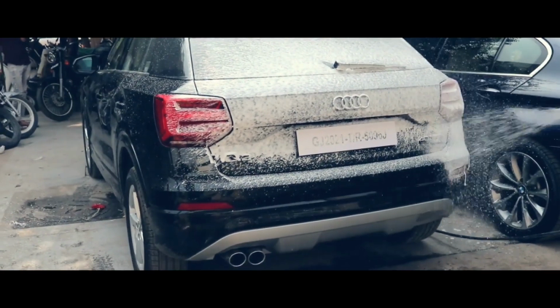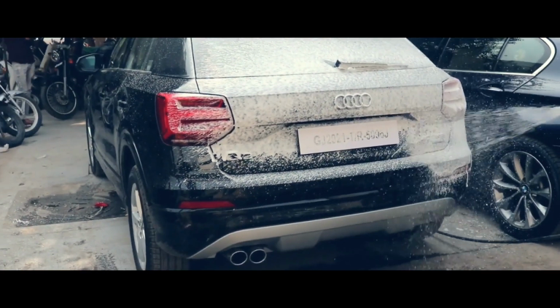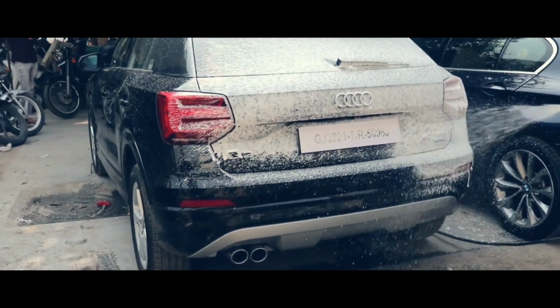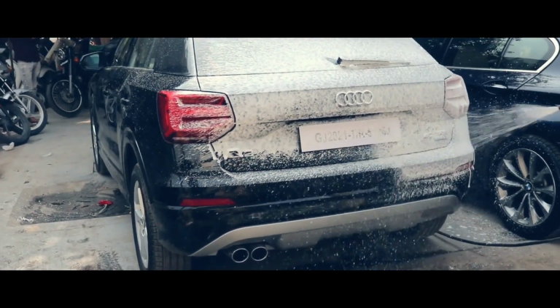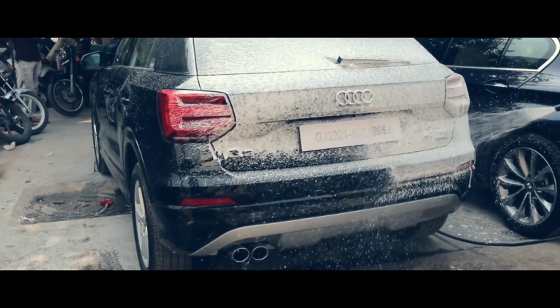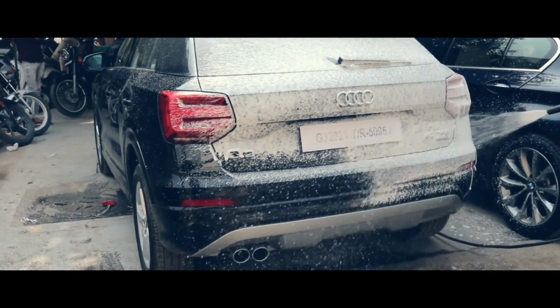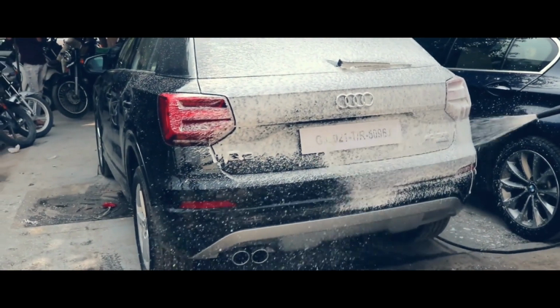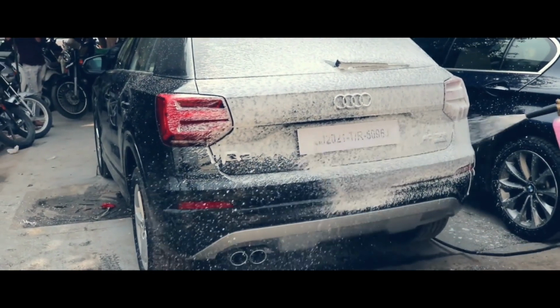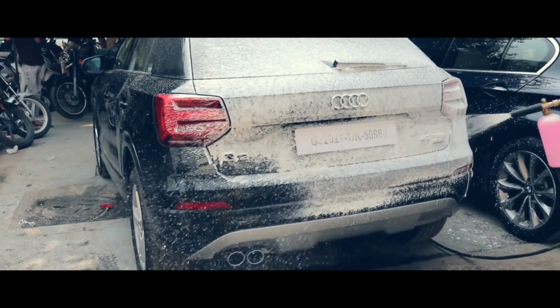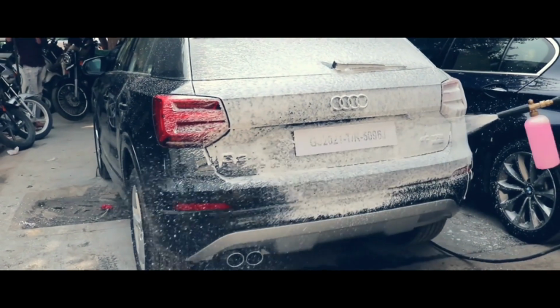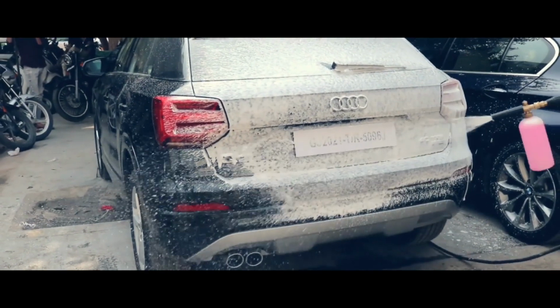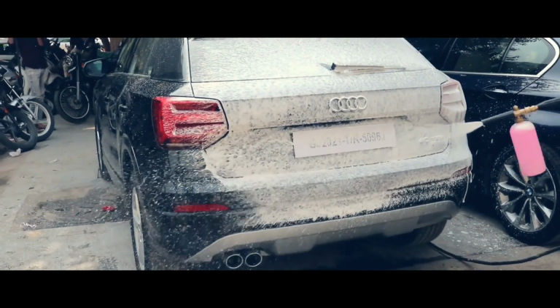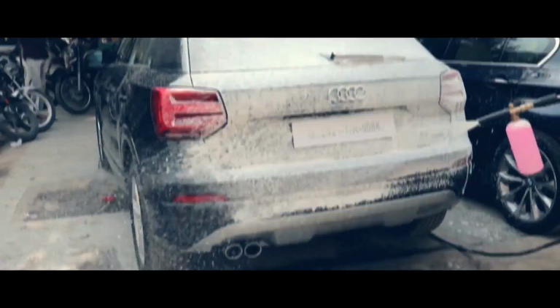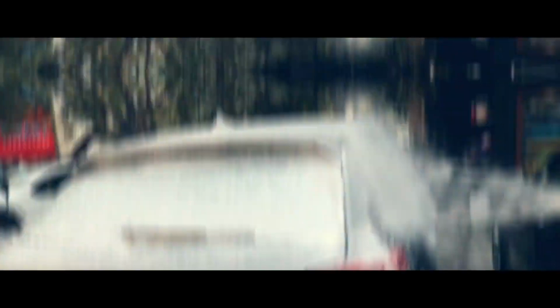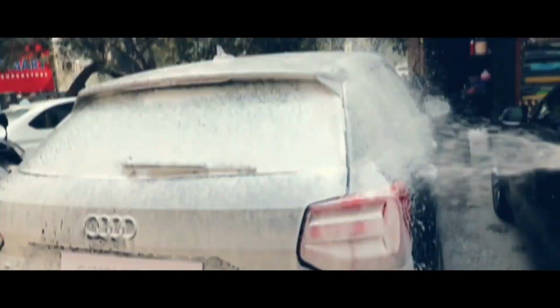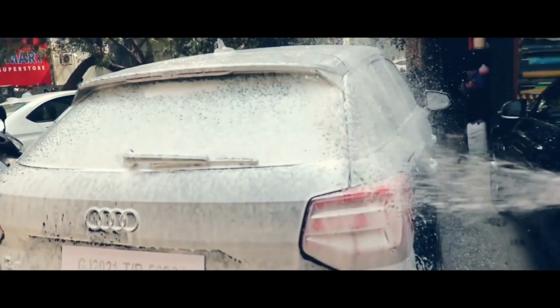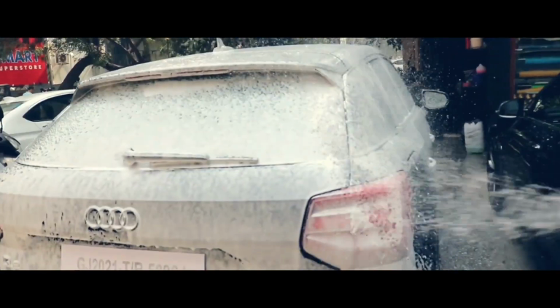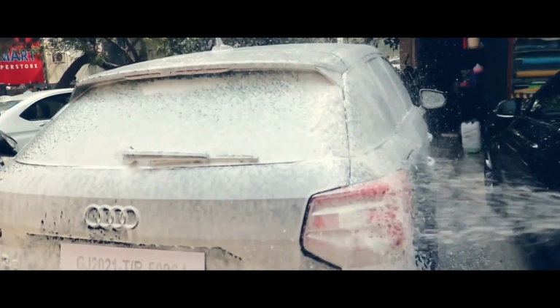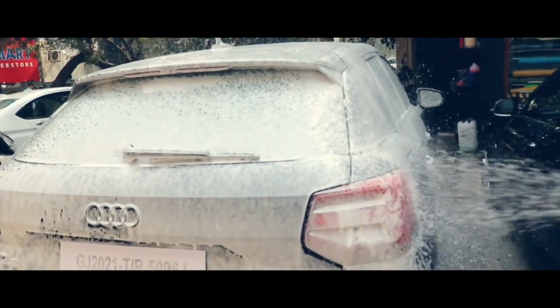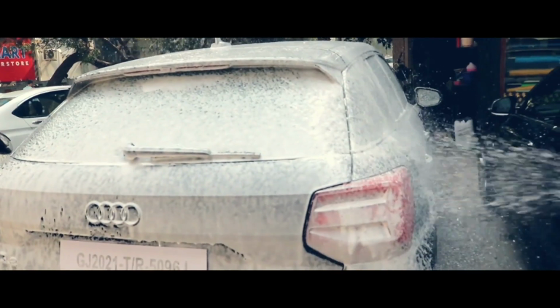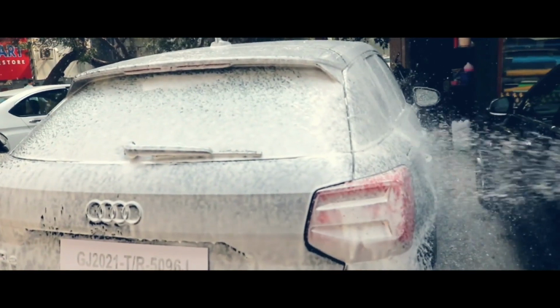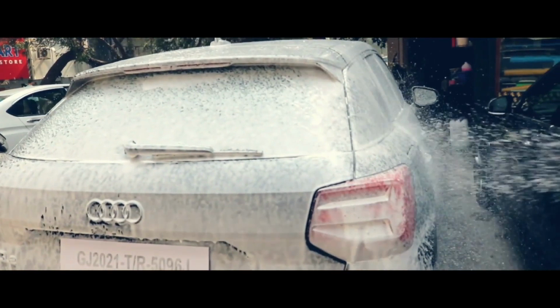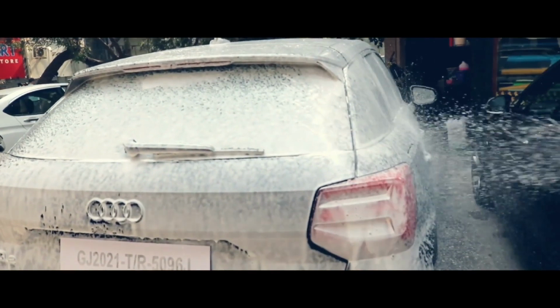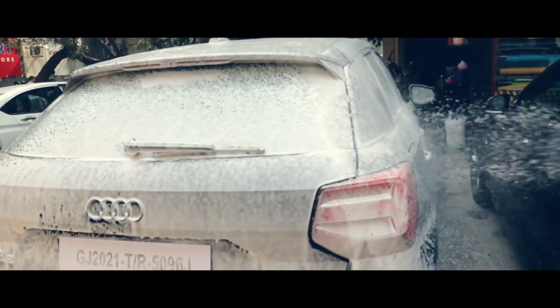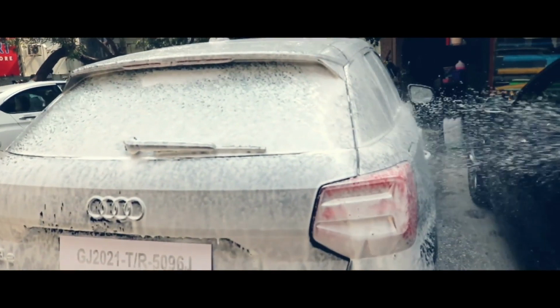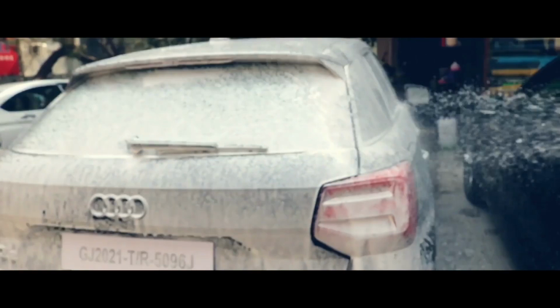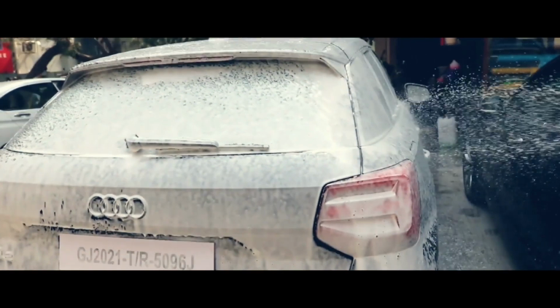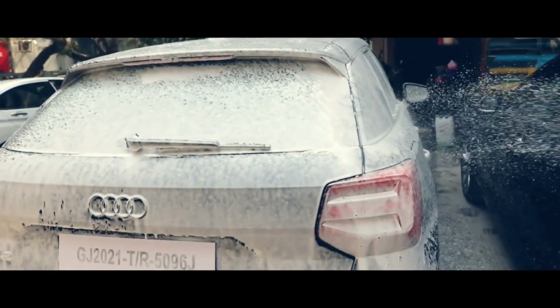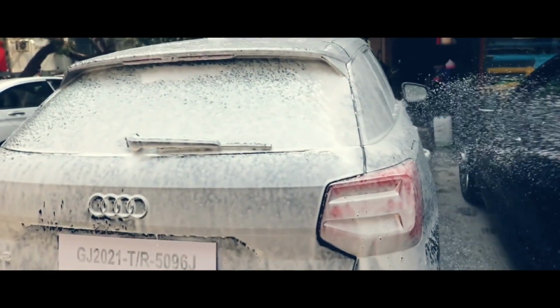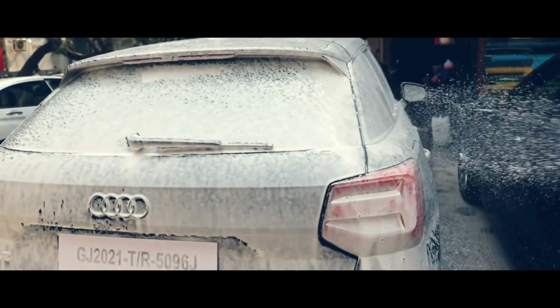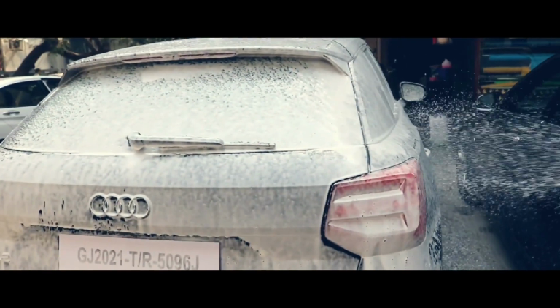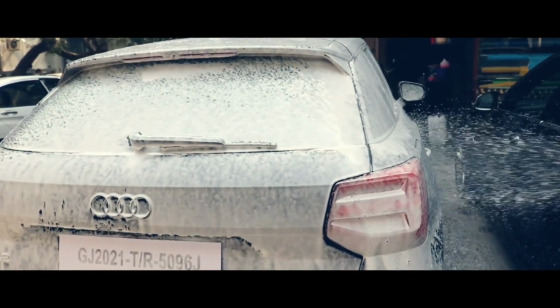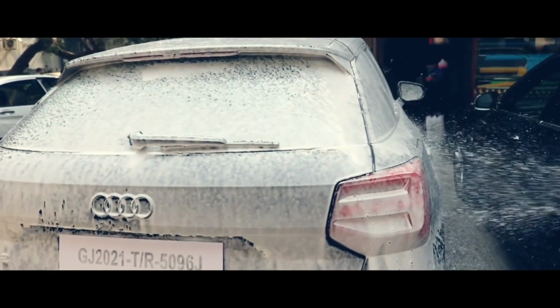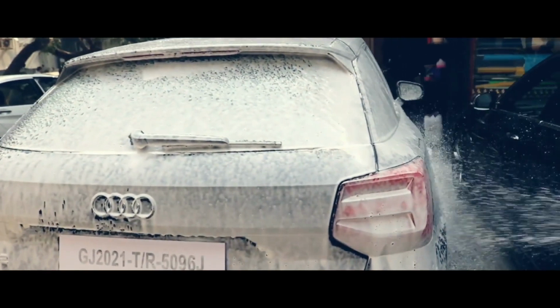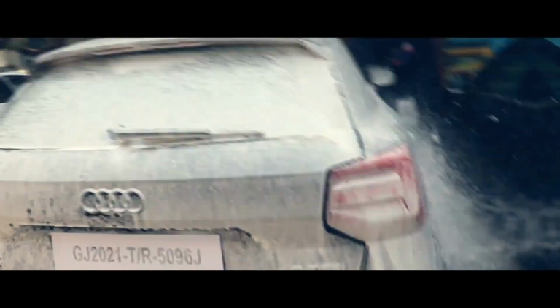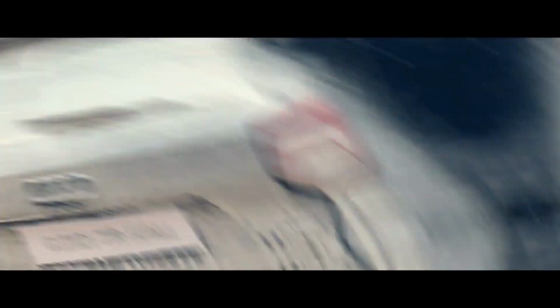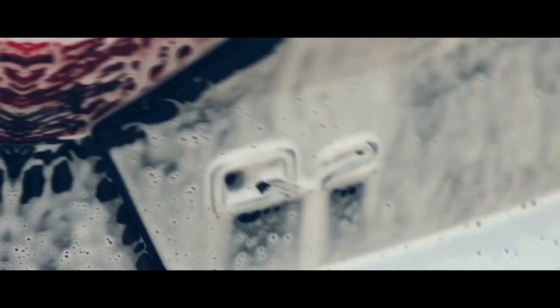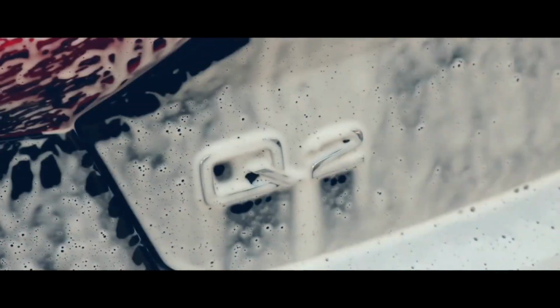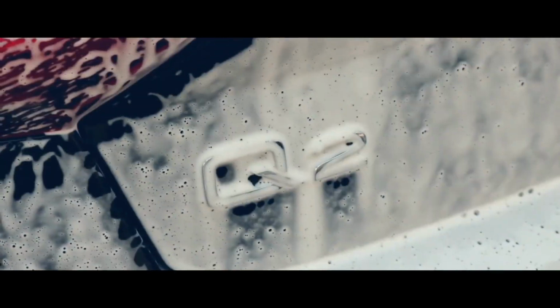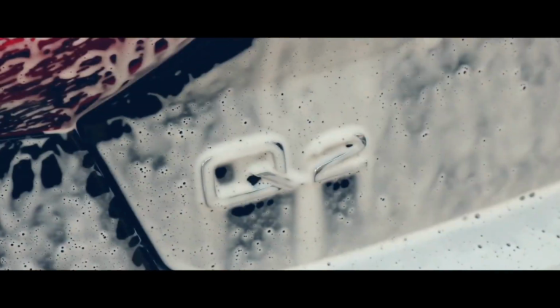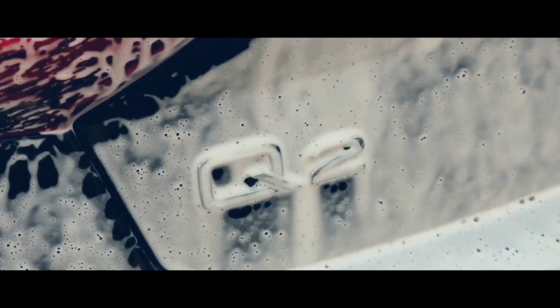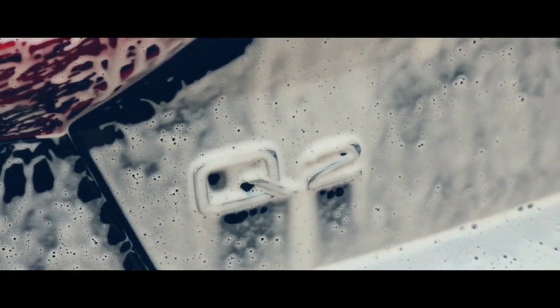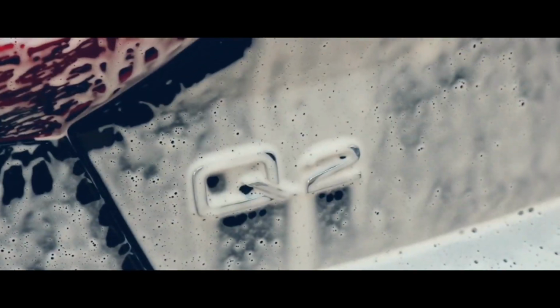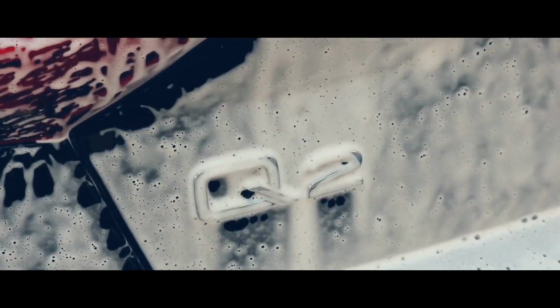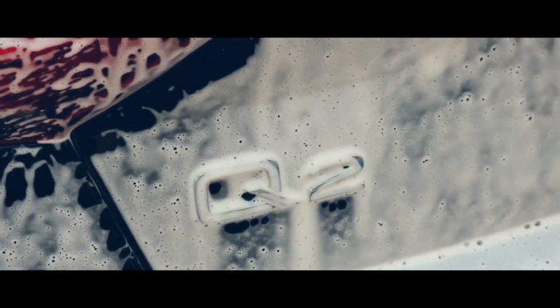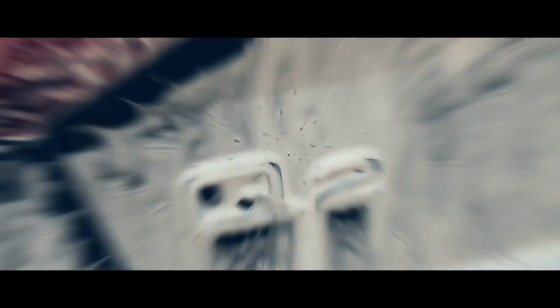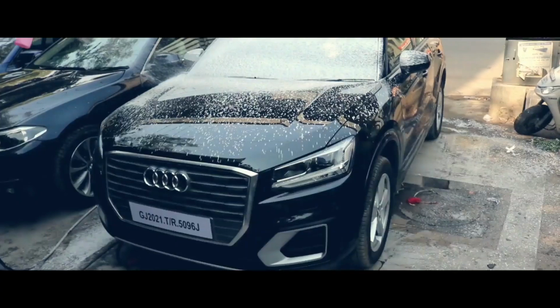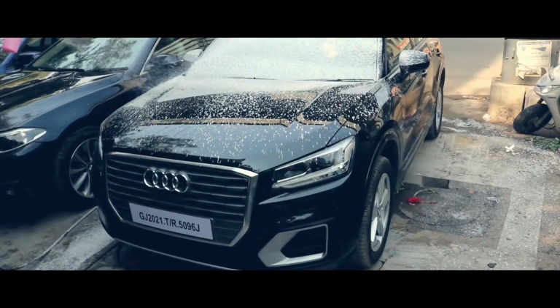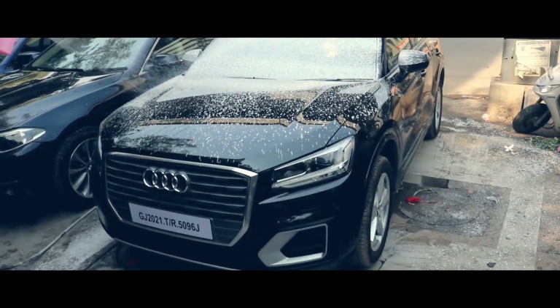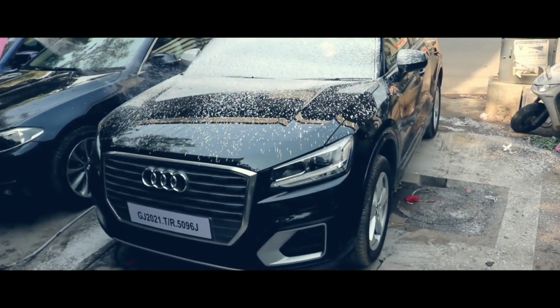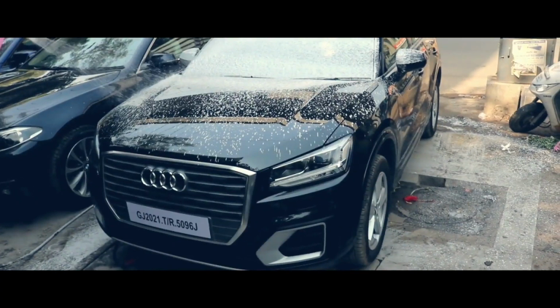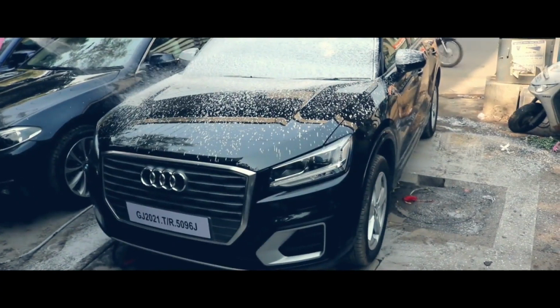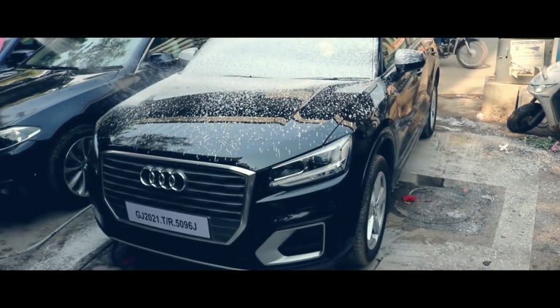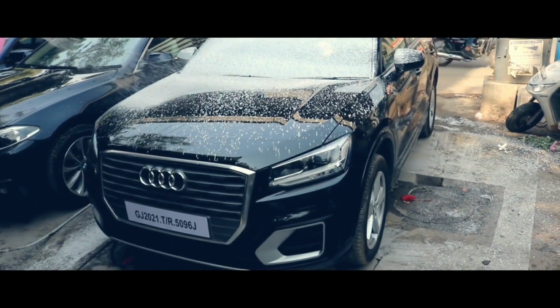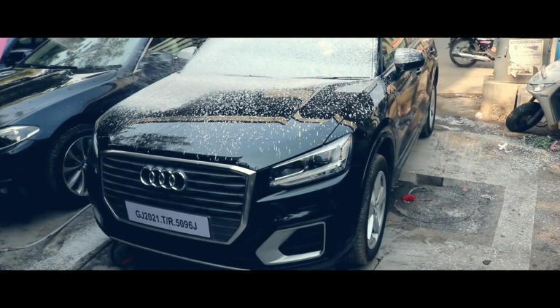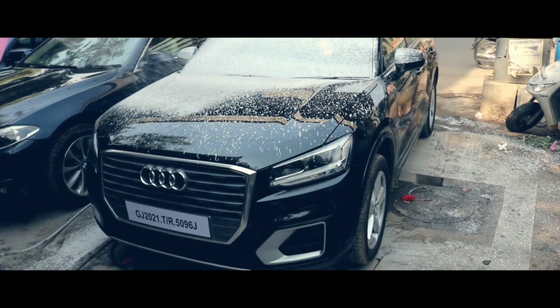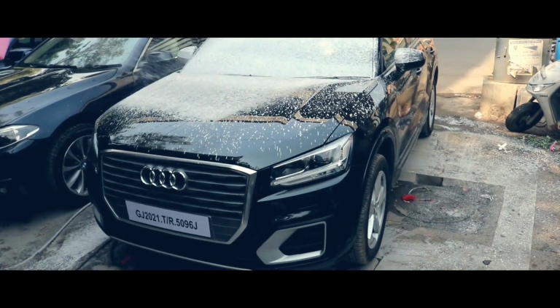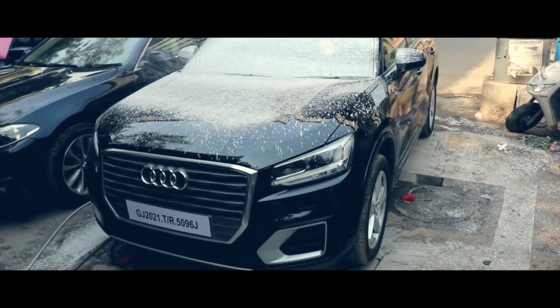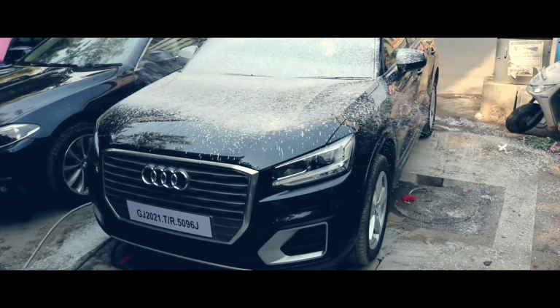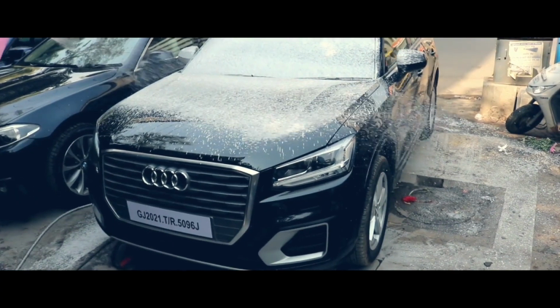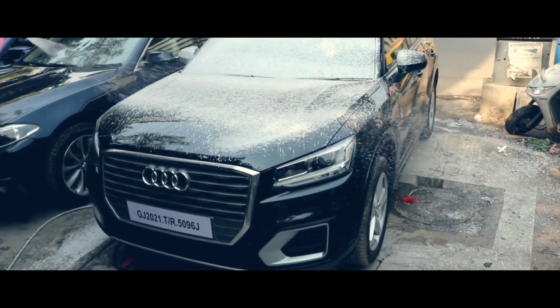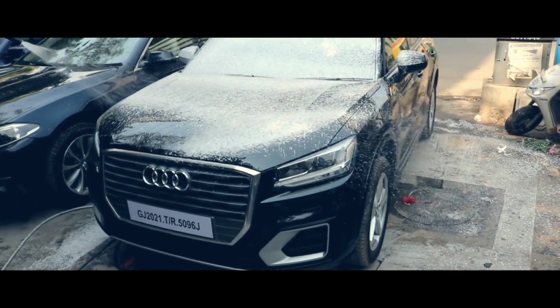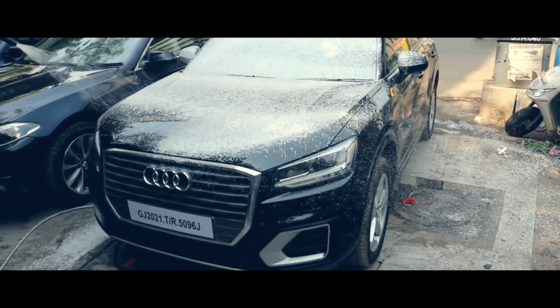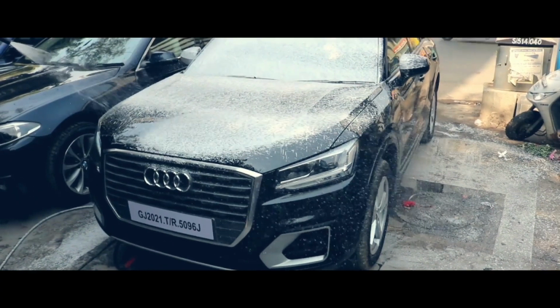We wash the car first with foam to remove all the dirt and debris from the paint. A special pH-balanced car shampoo is used to wash the car.